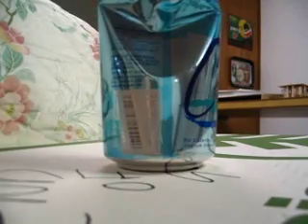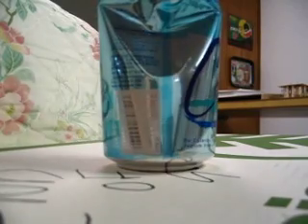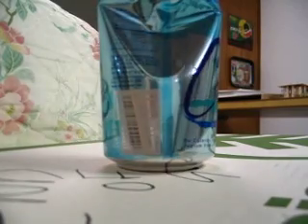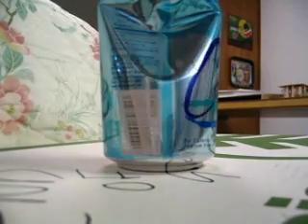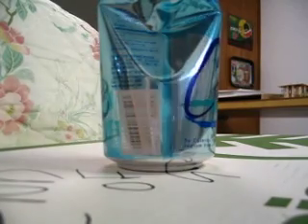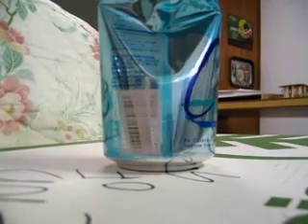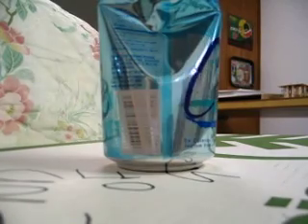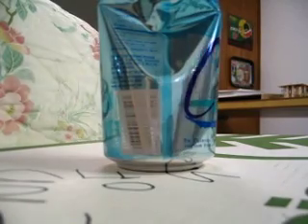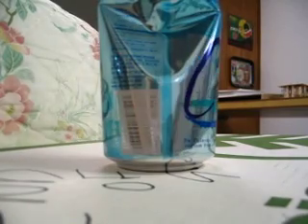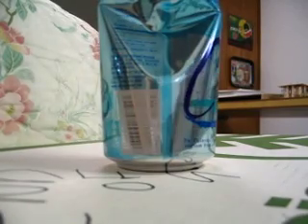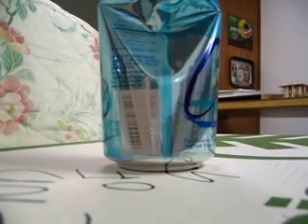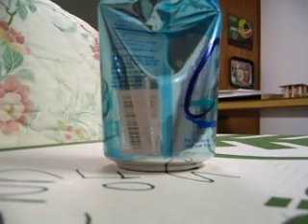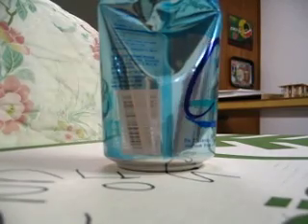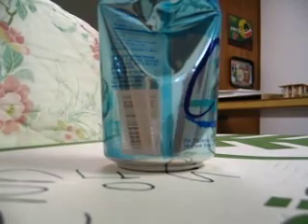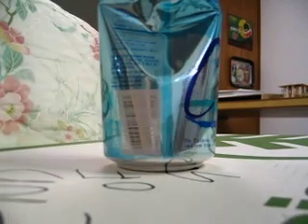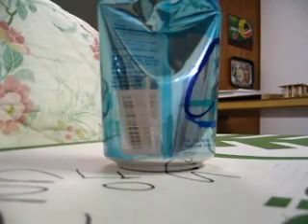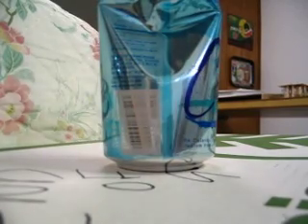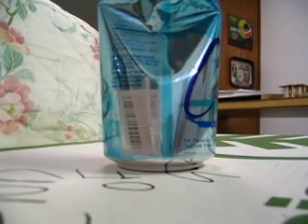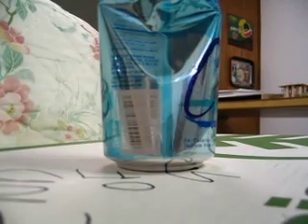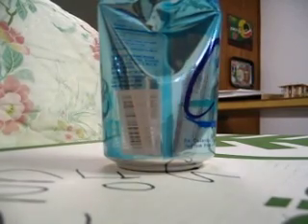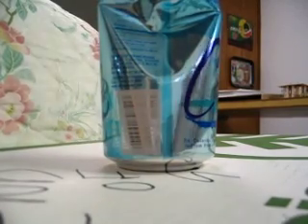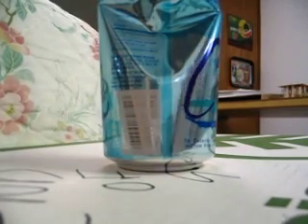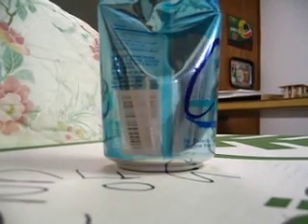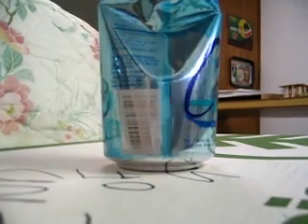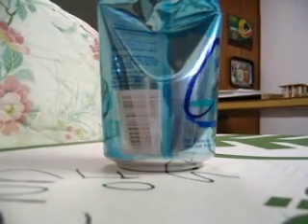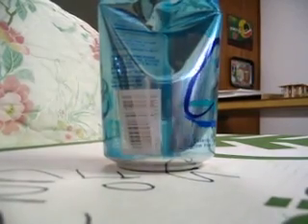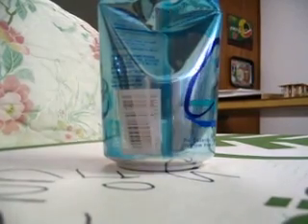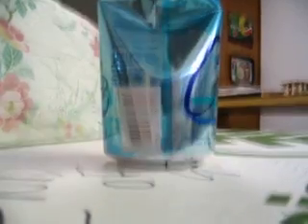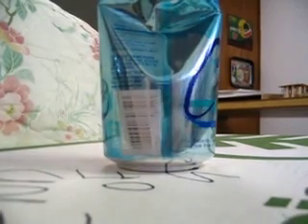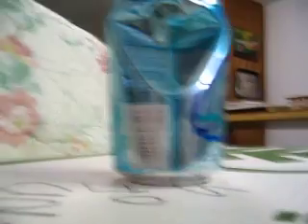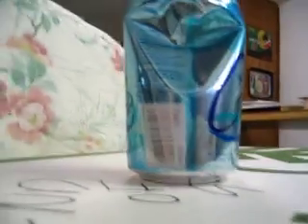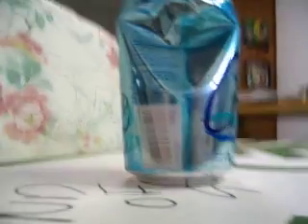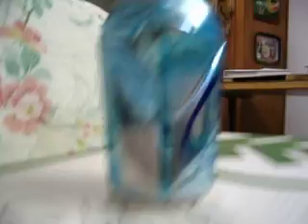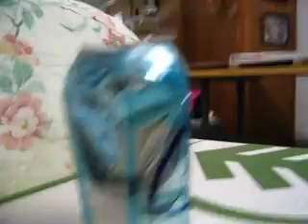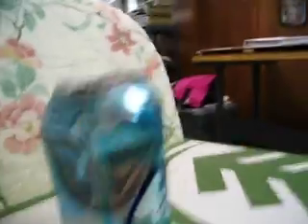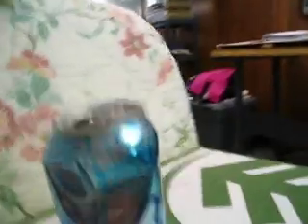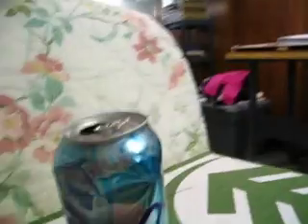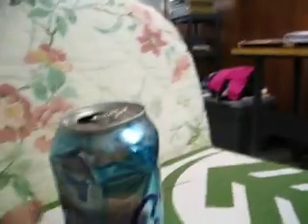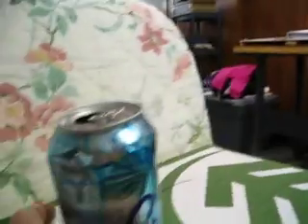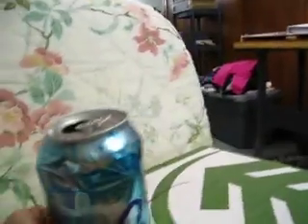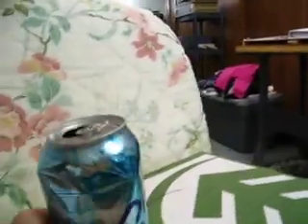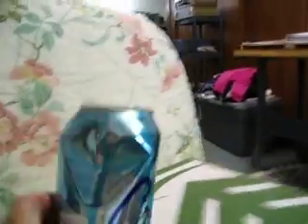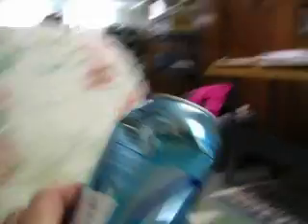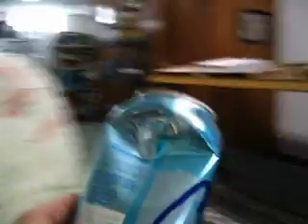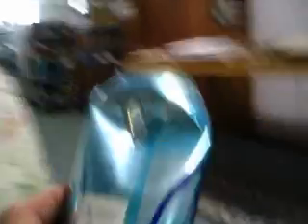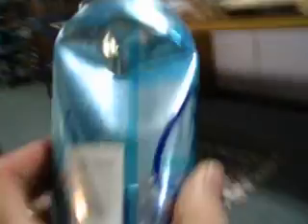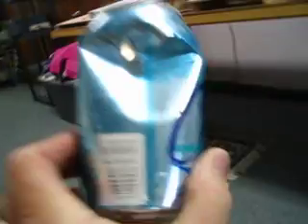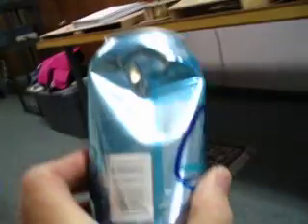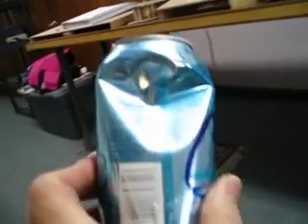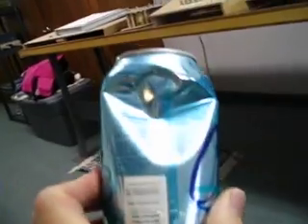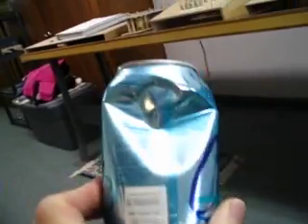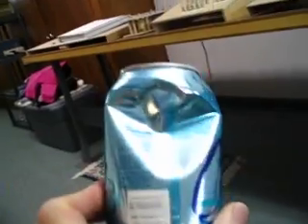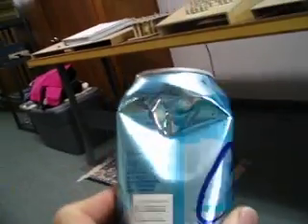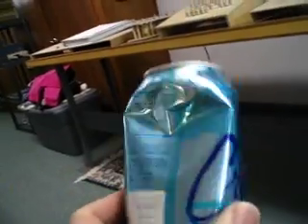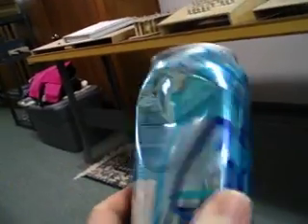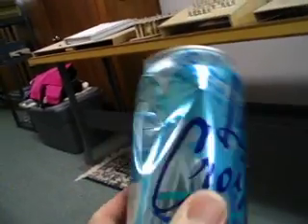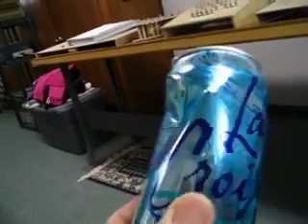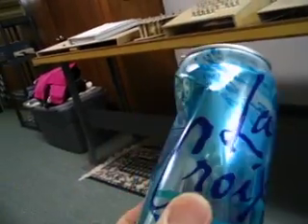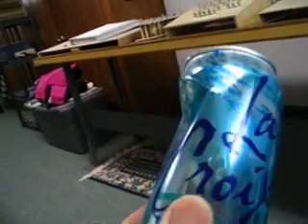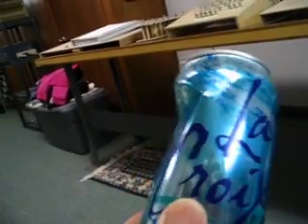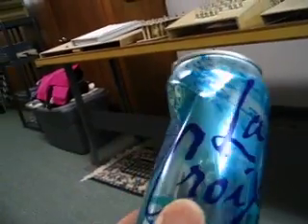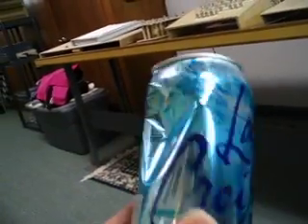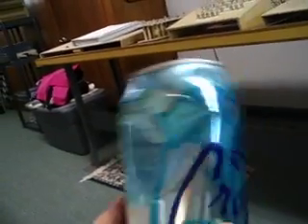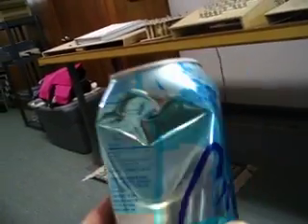I hope you can see the damage that was done to the can. It is pretty severely bent here from the impact.